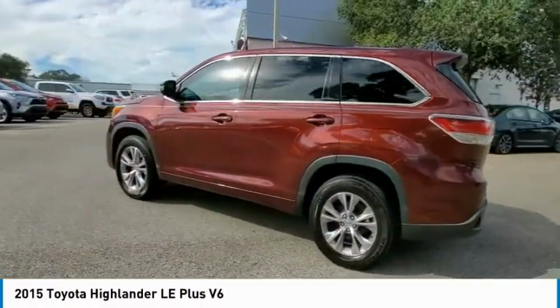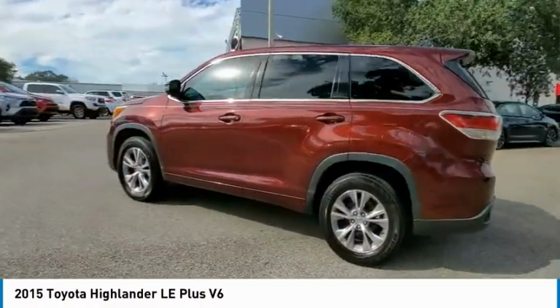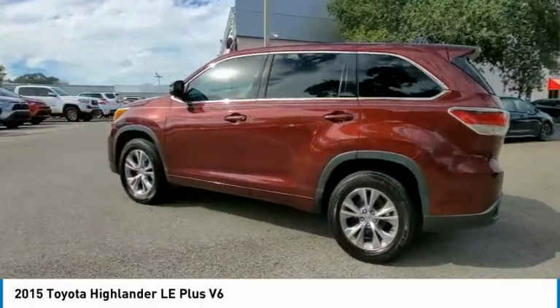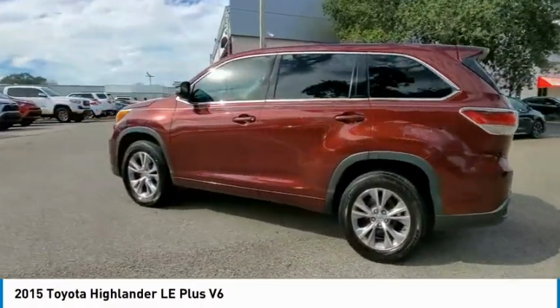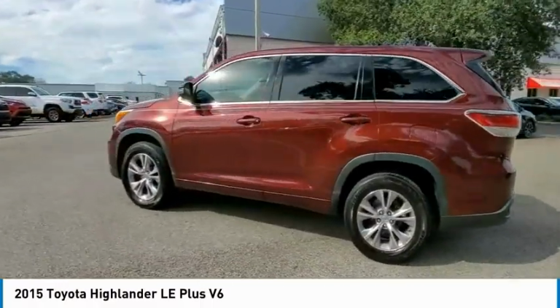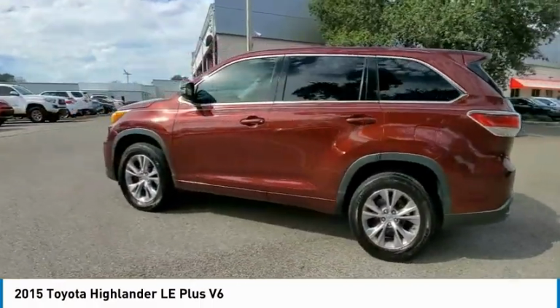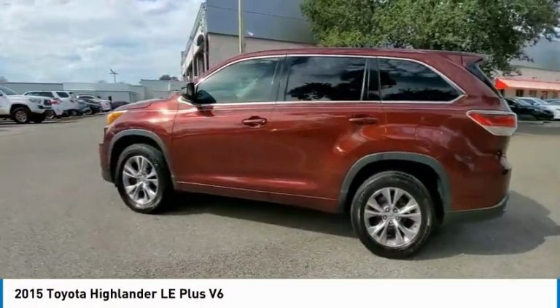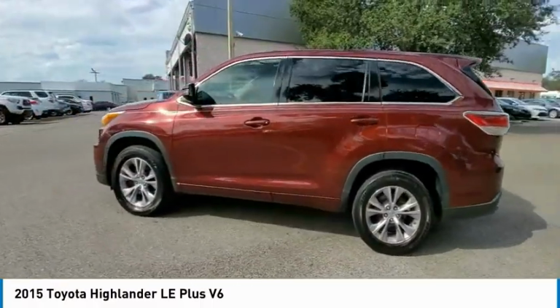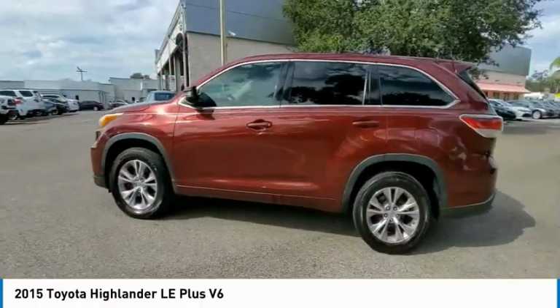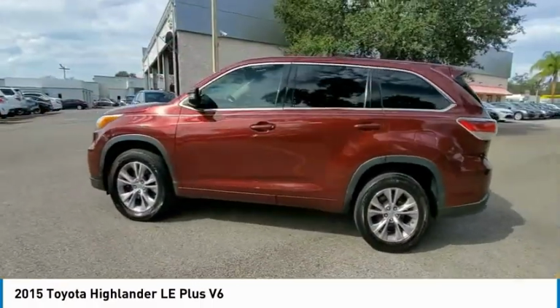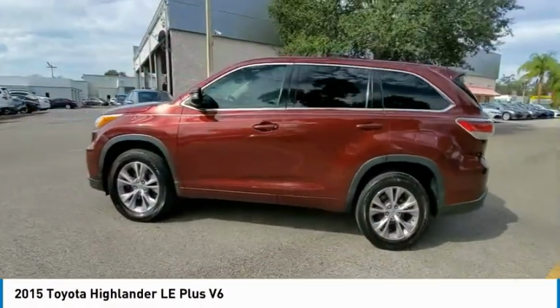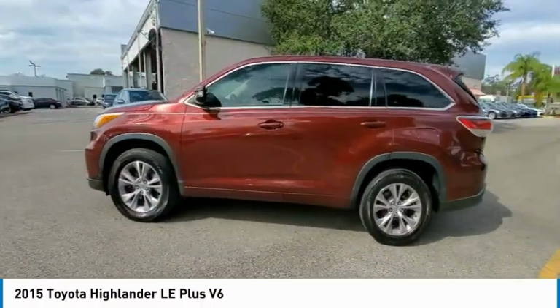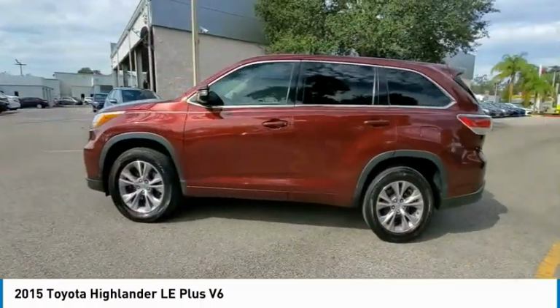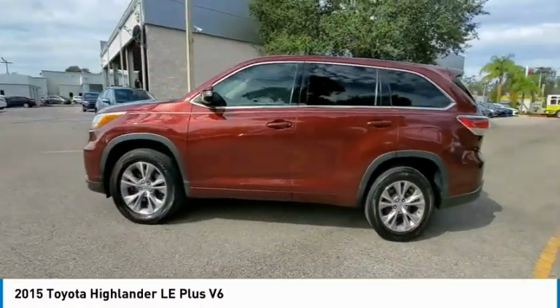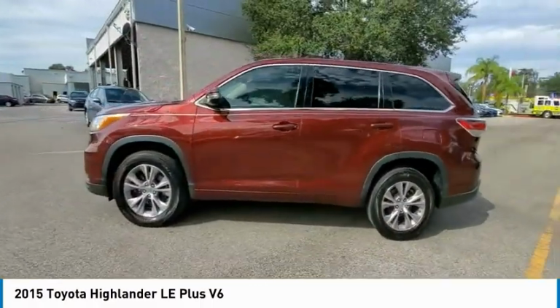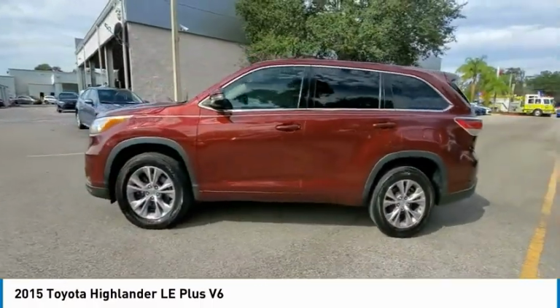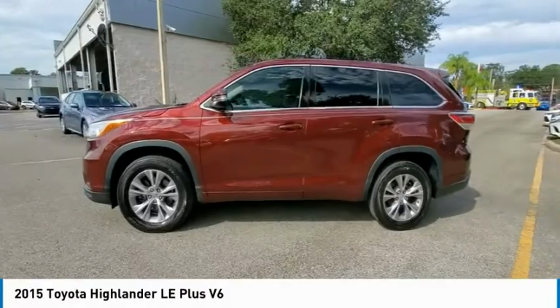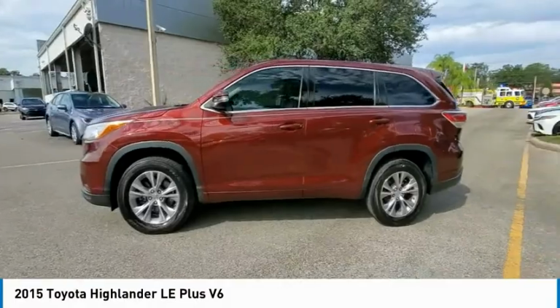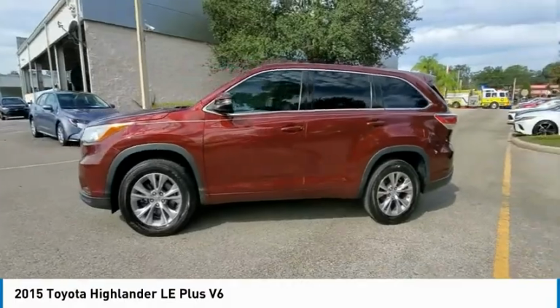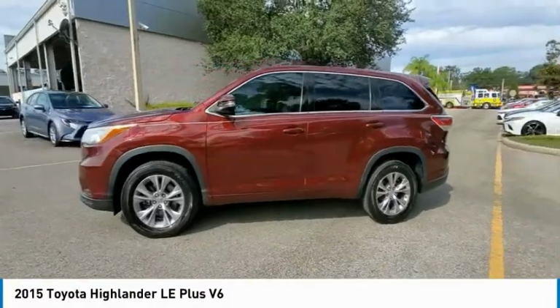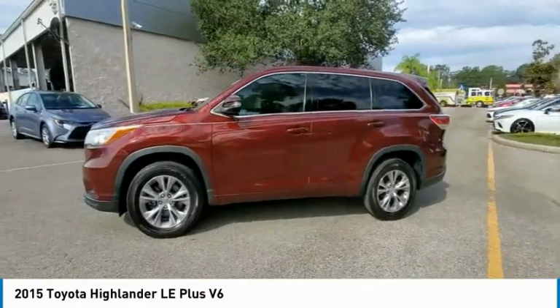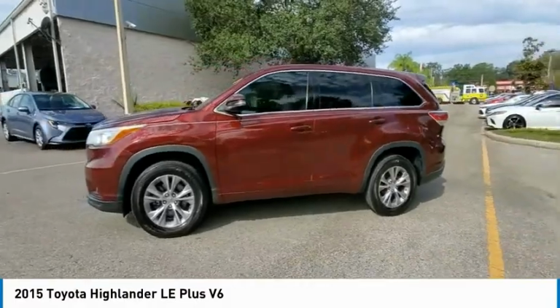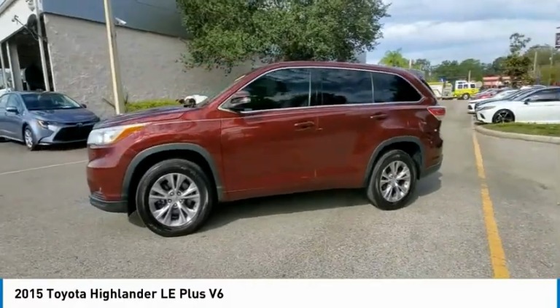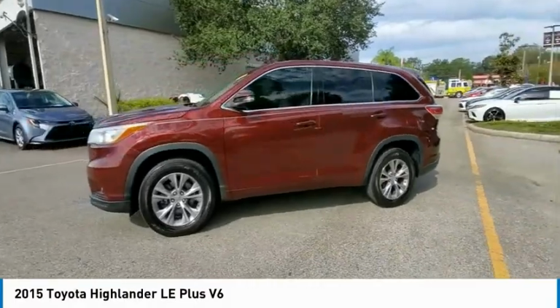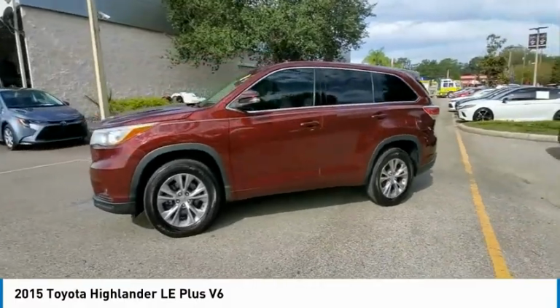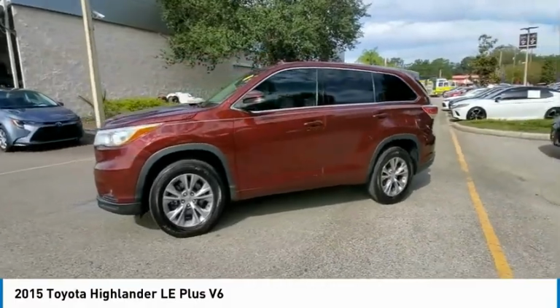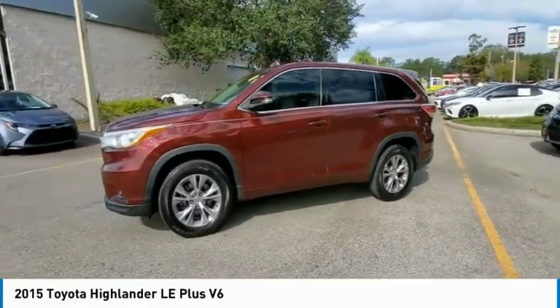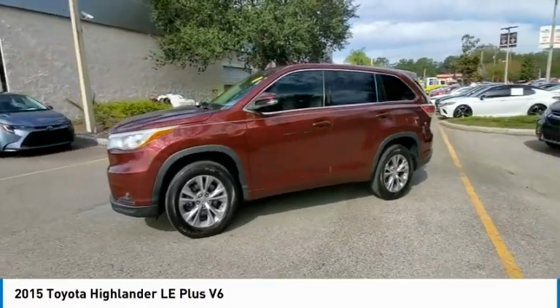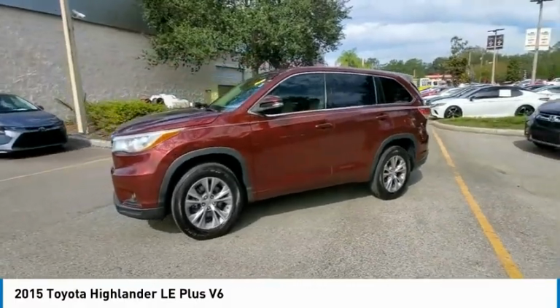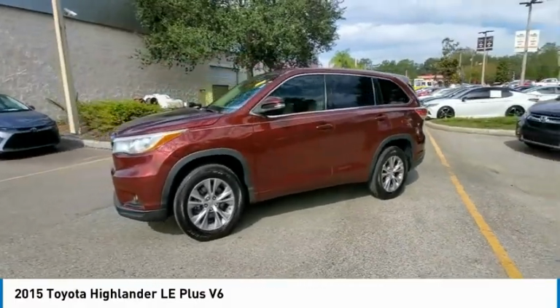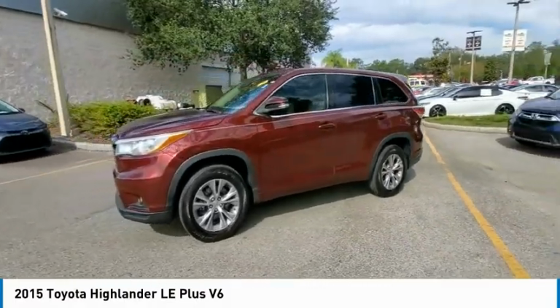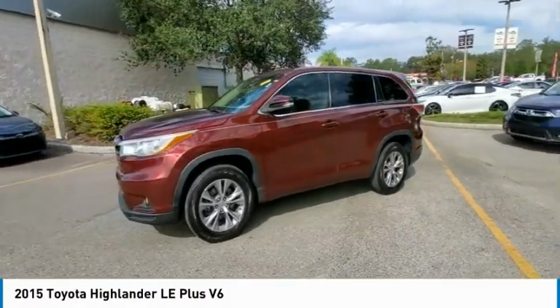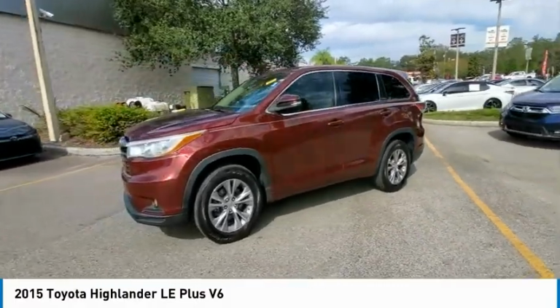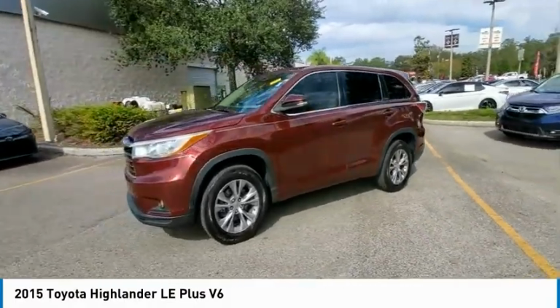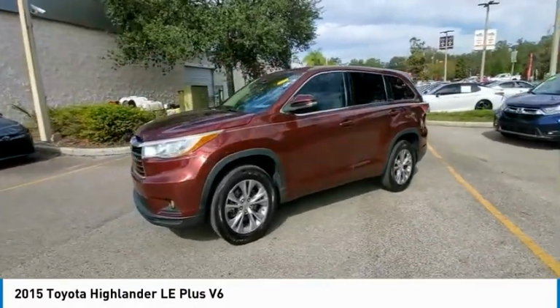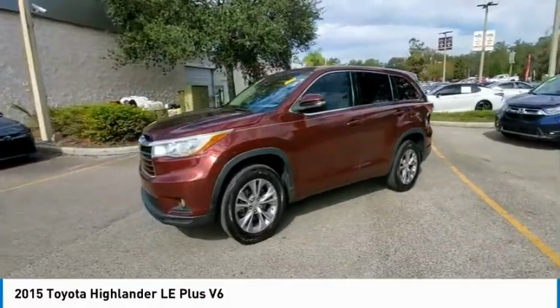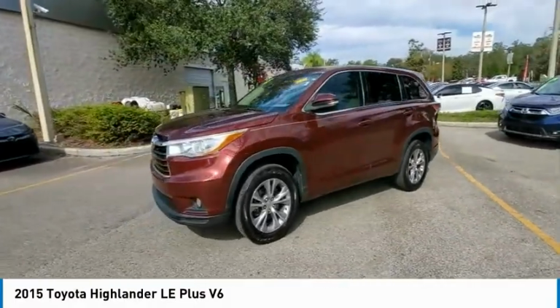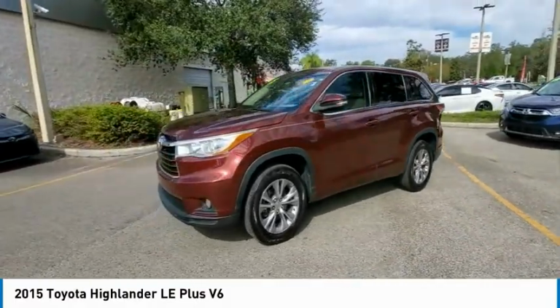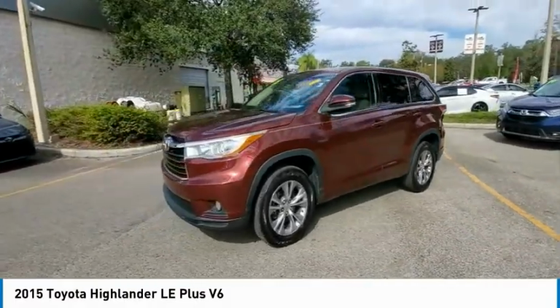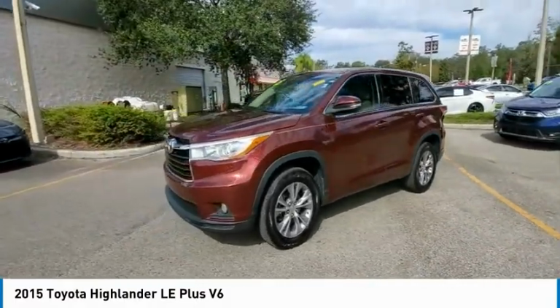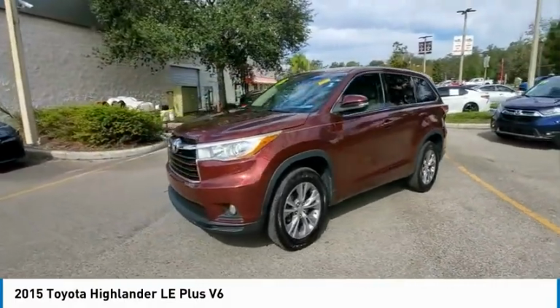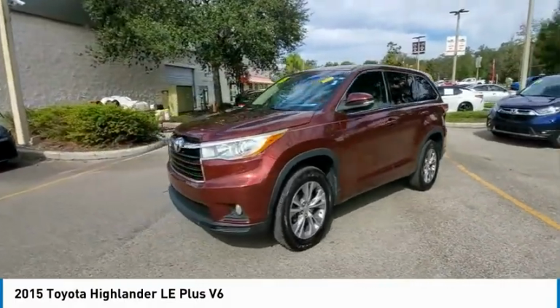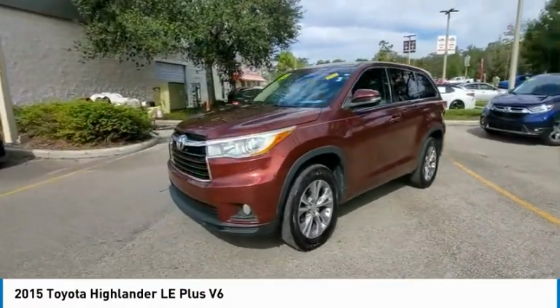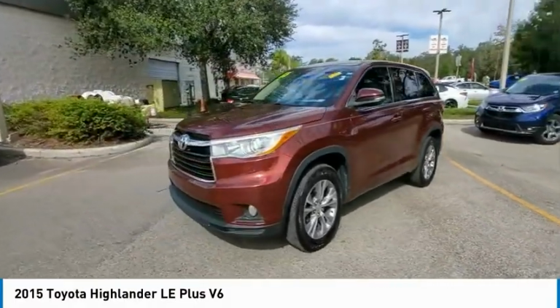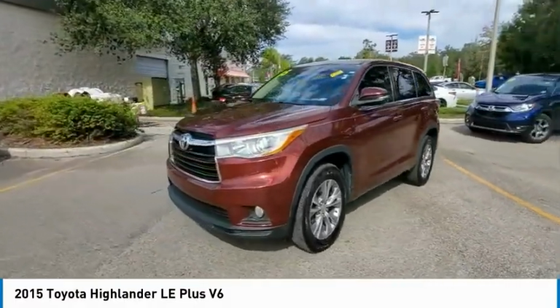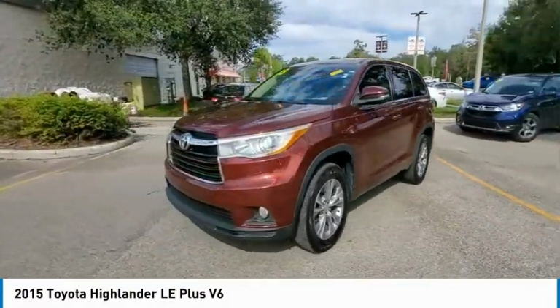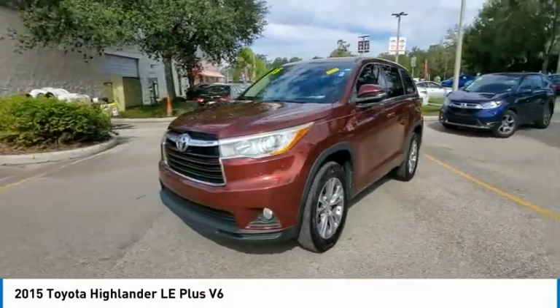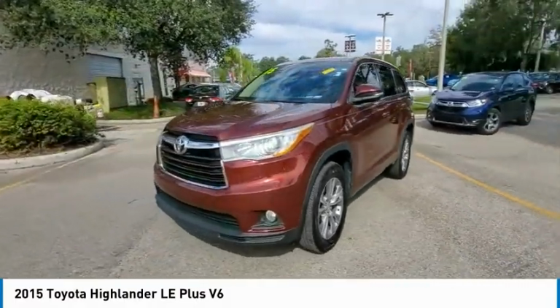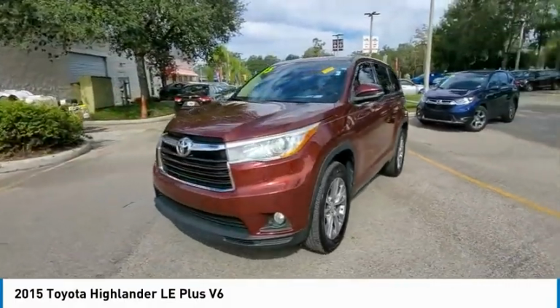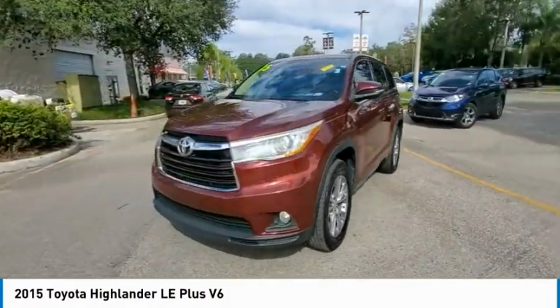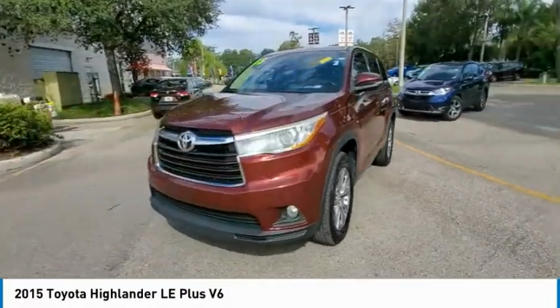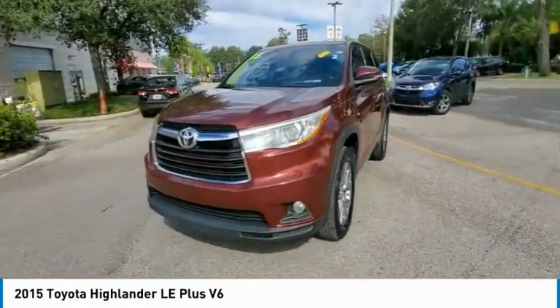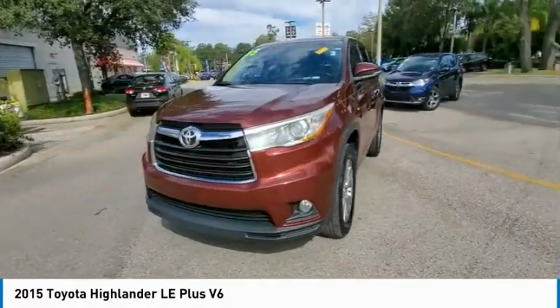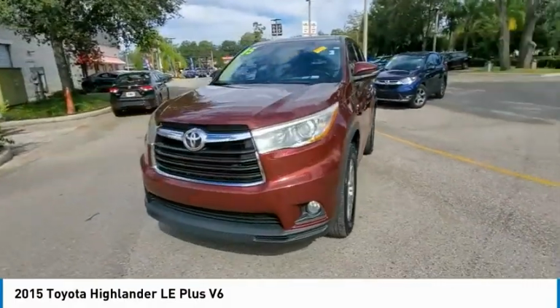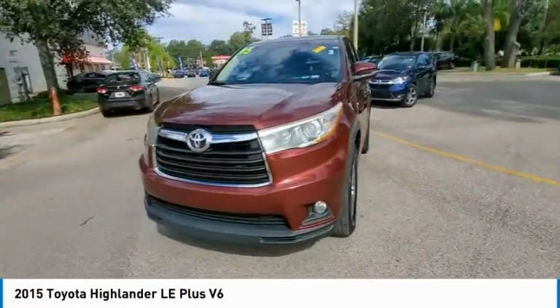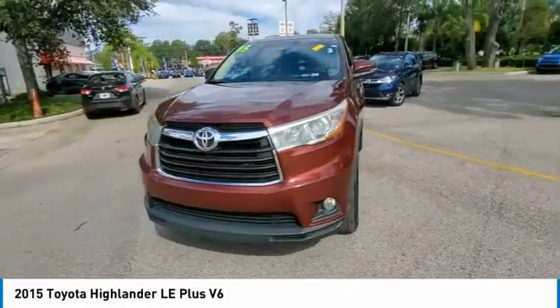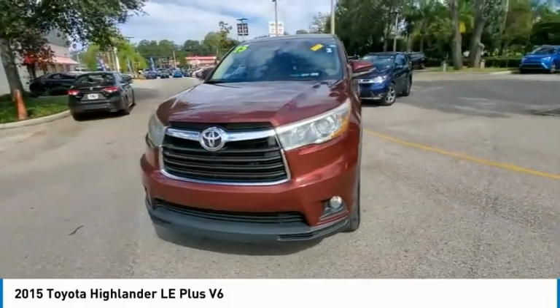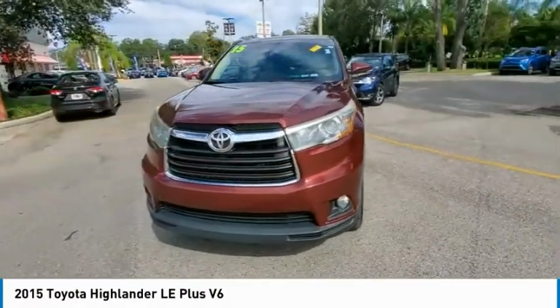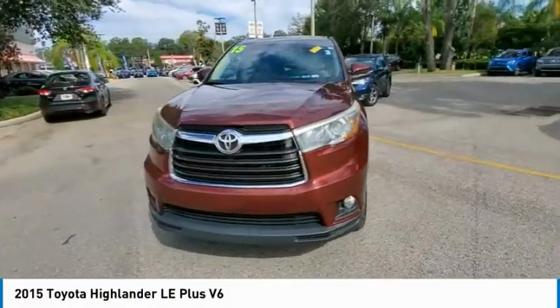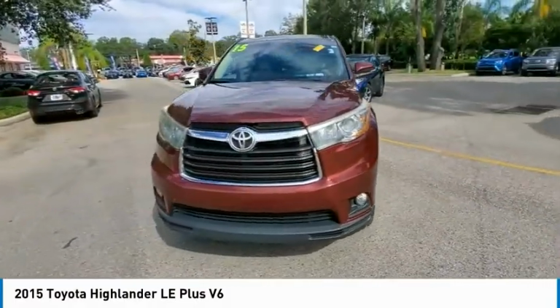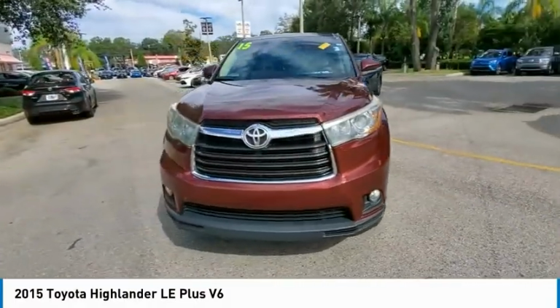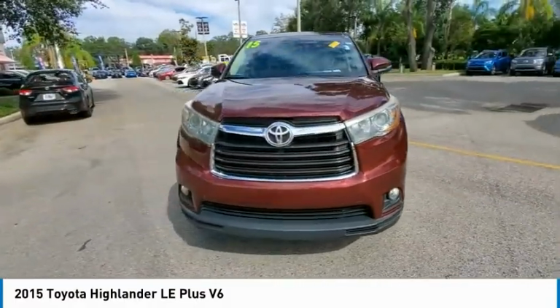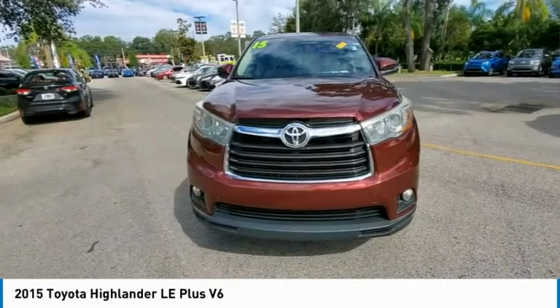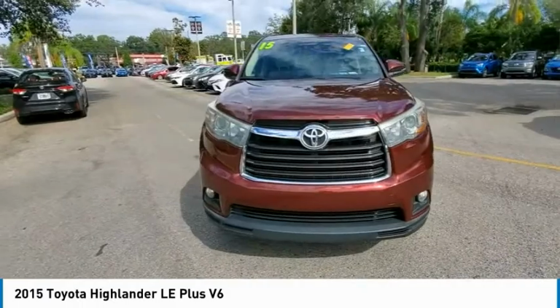Tires: front all season. Searching for a dependable vehicle that looks great too? You found it. So stop in today.